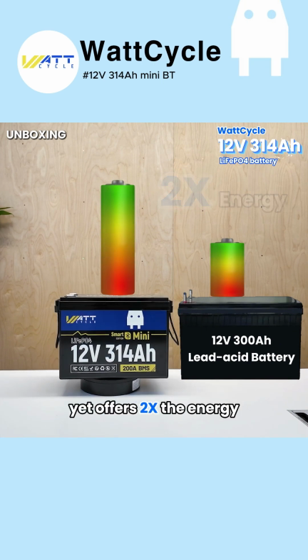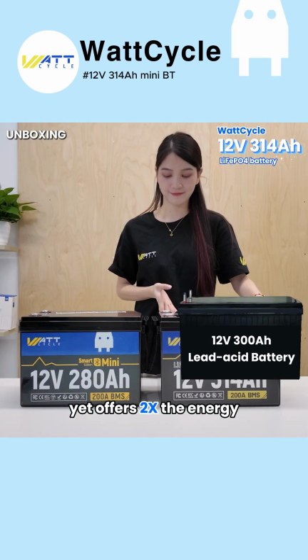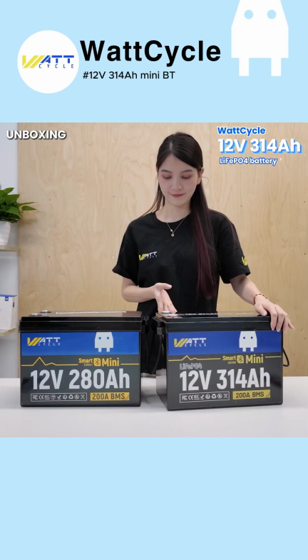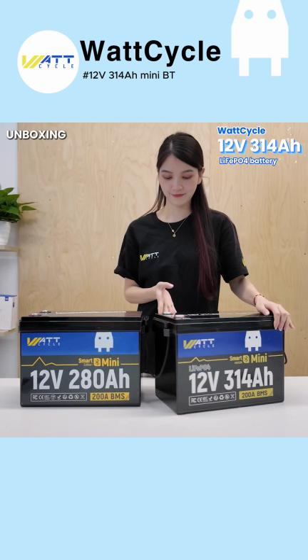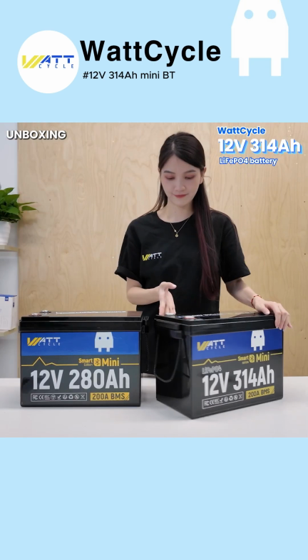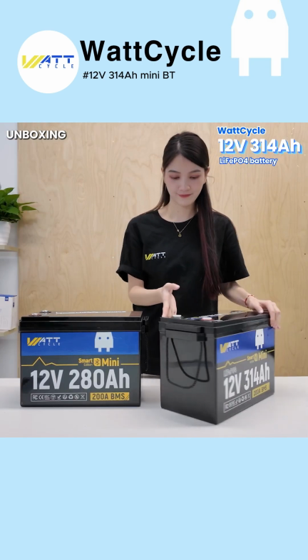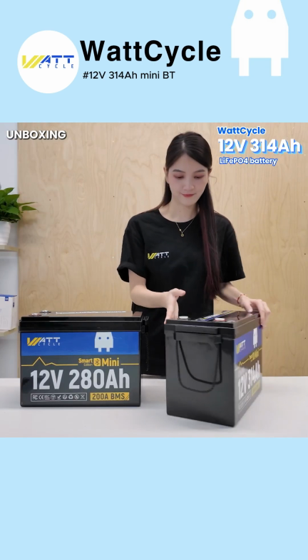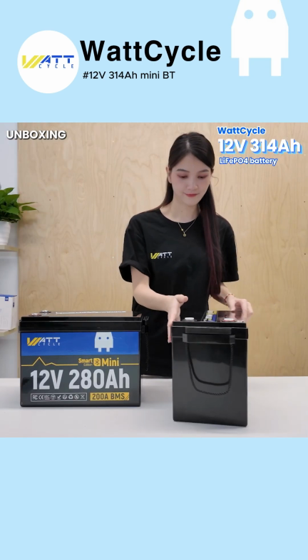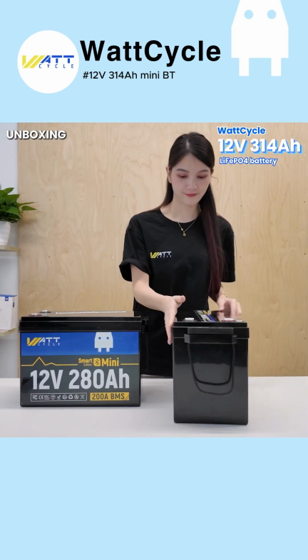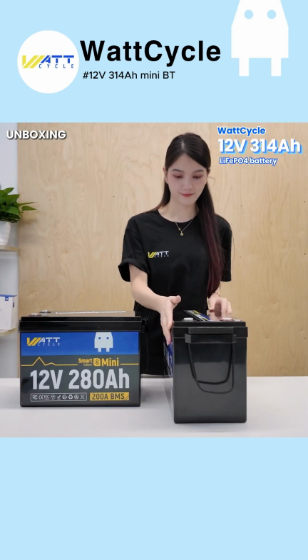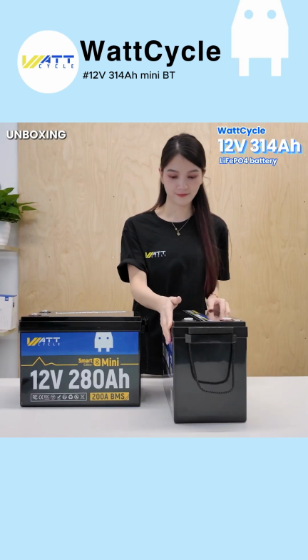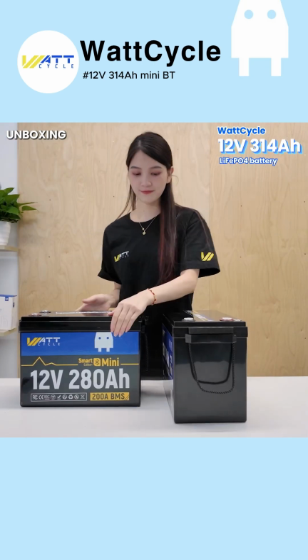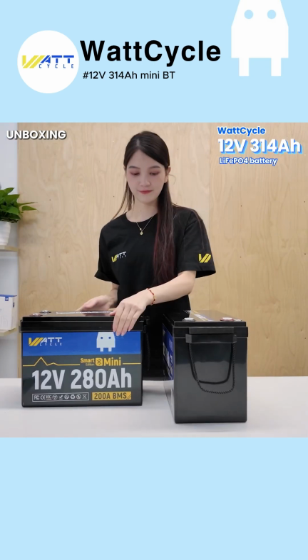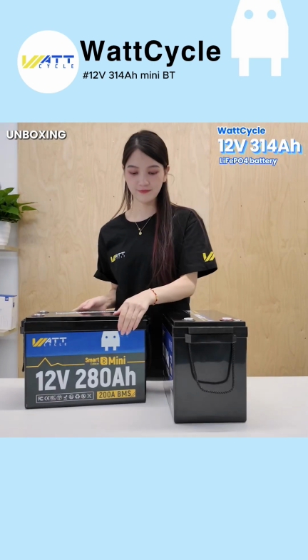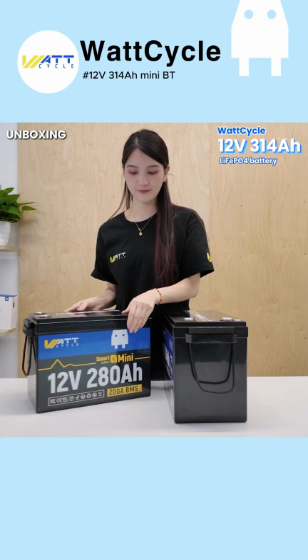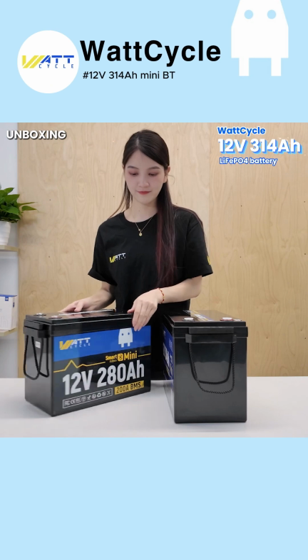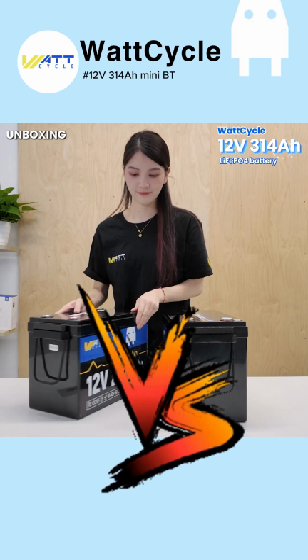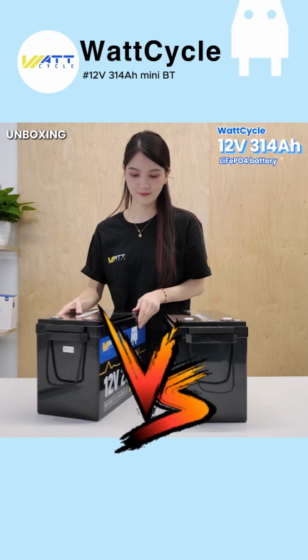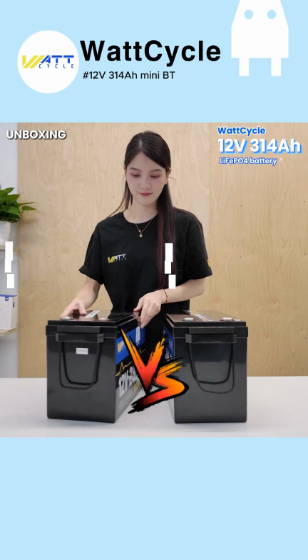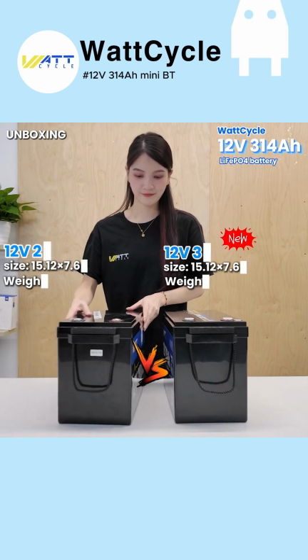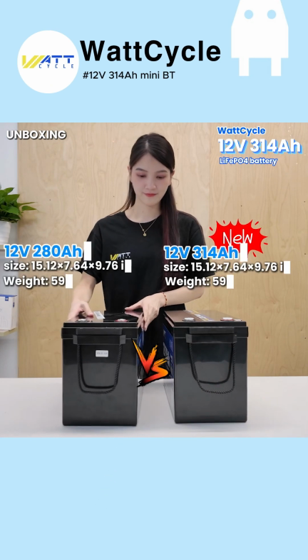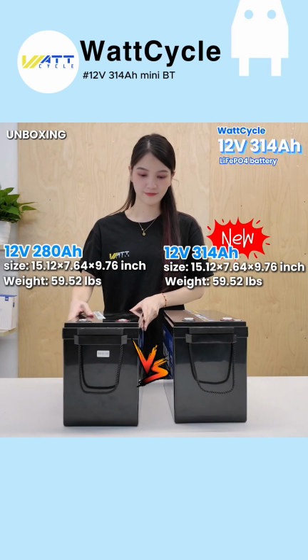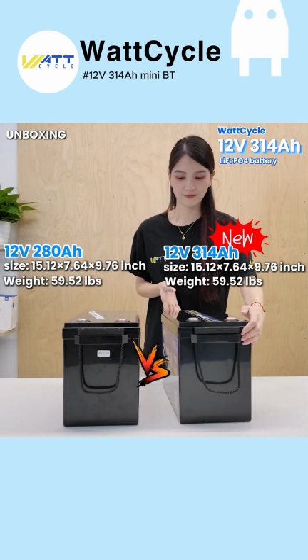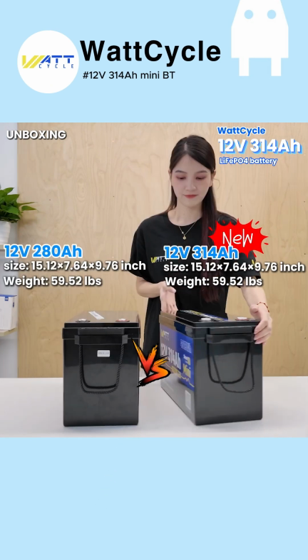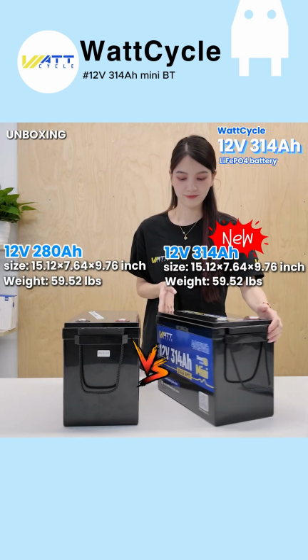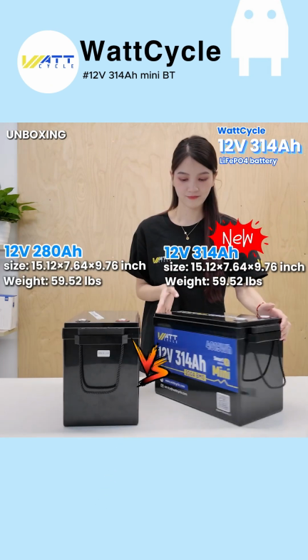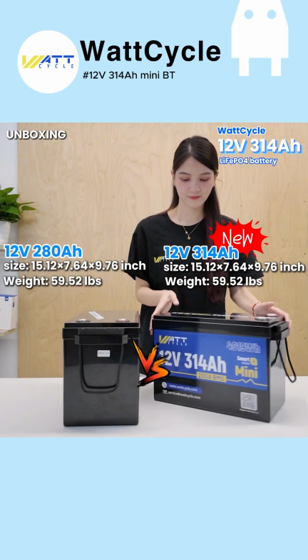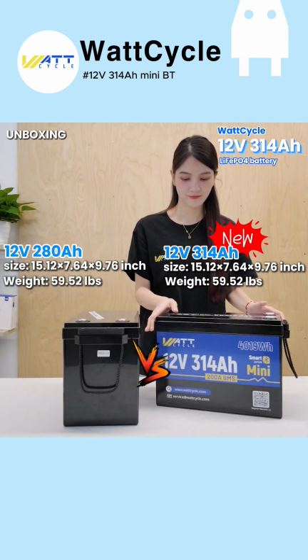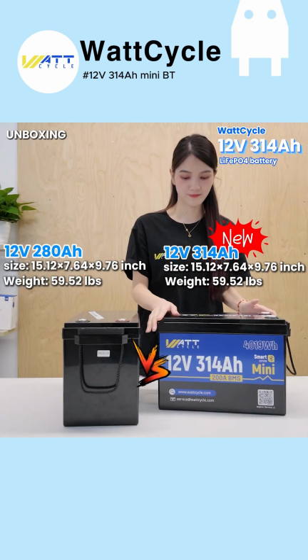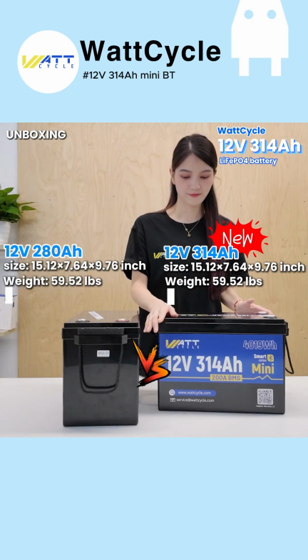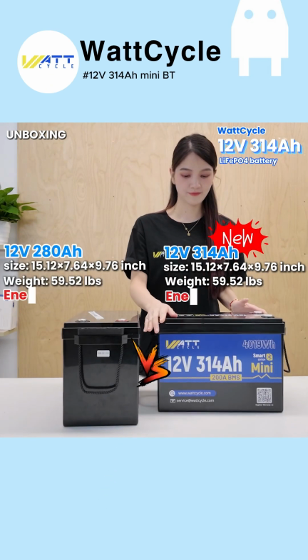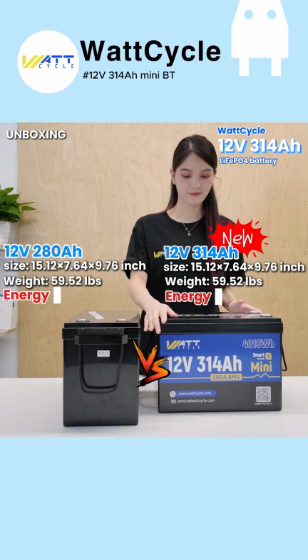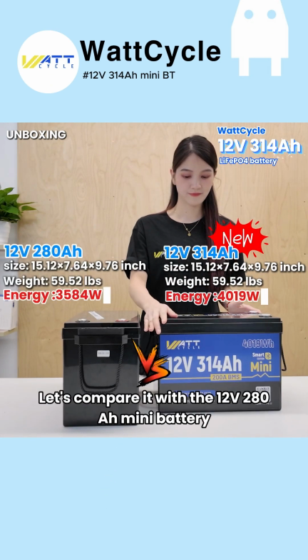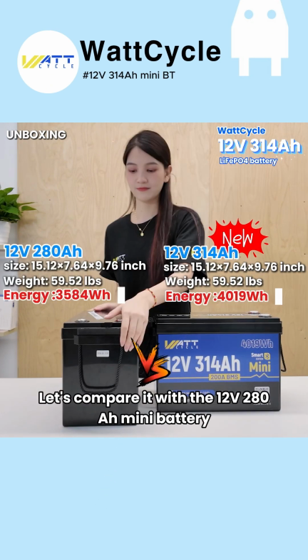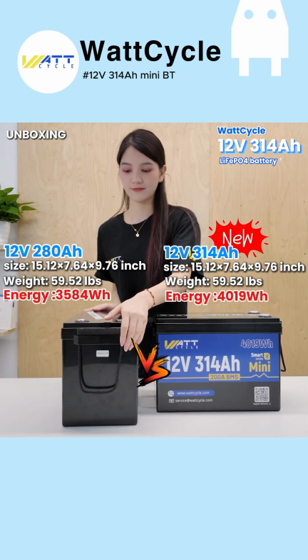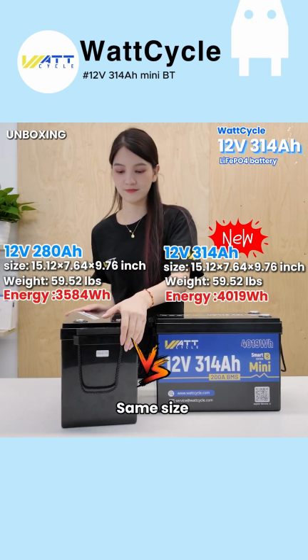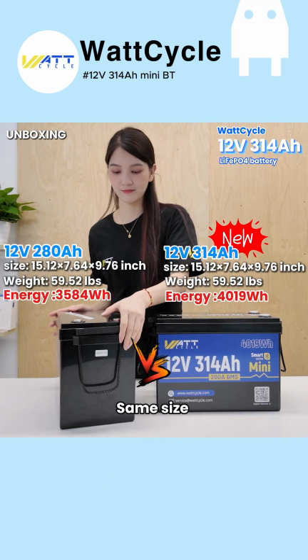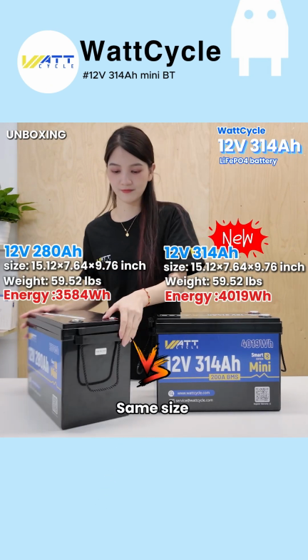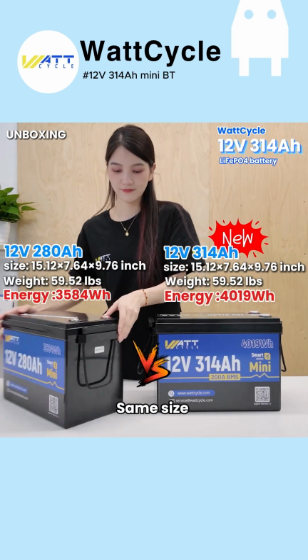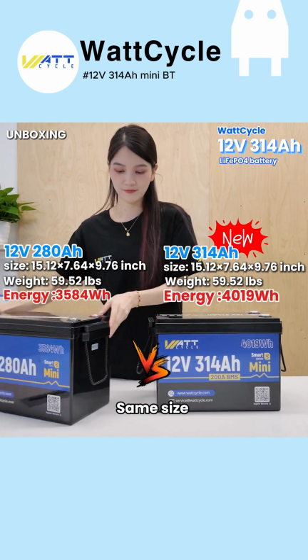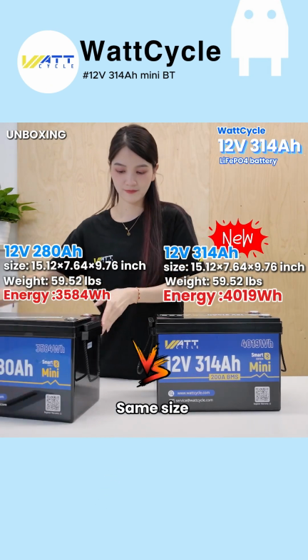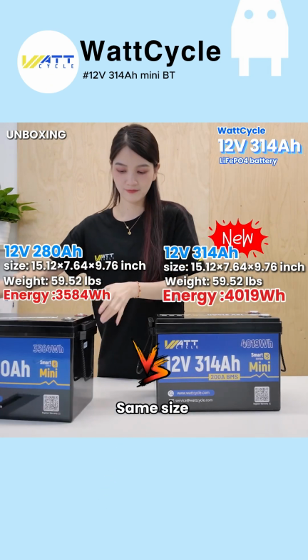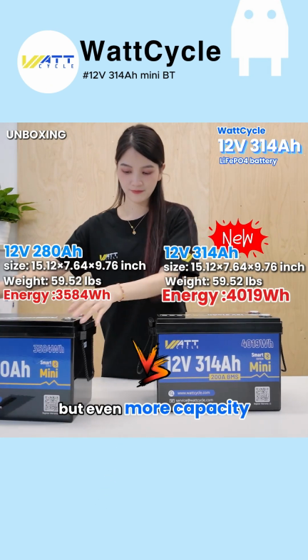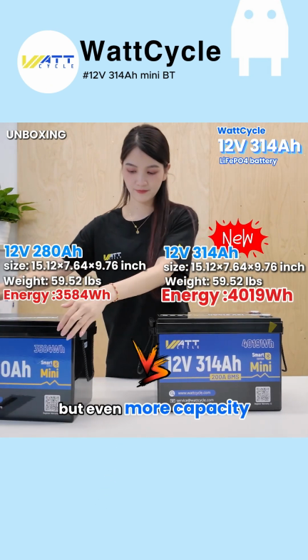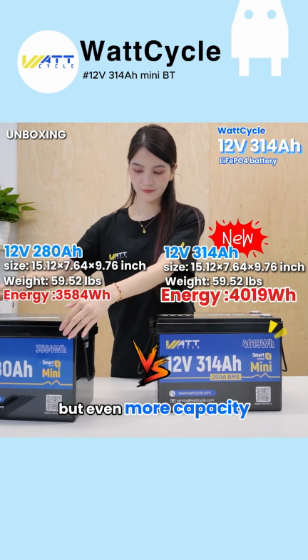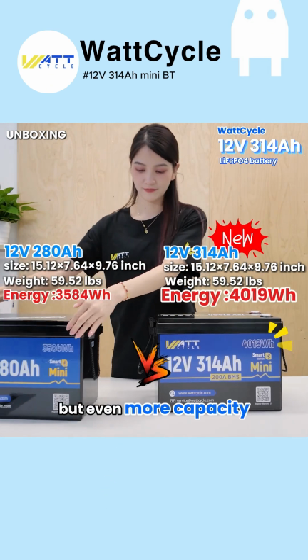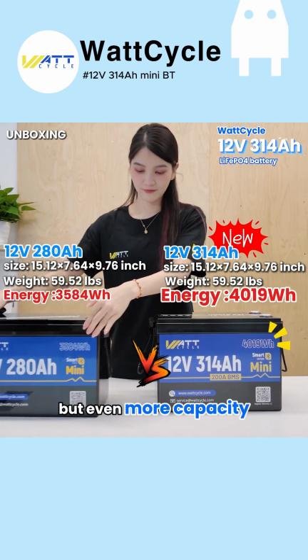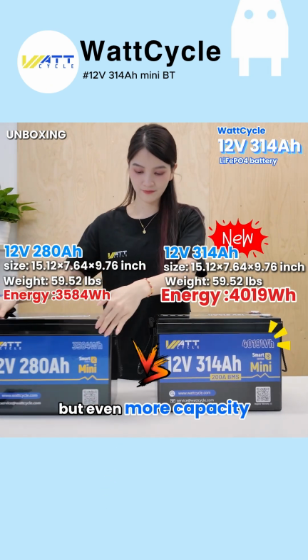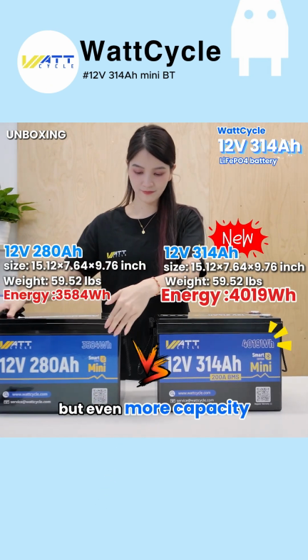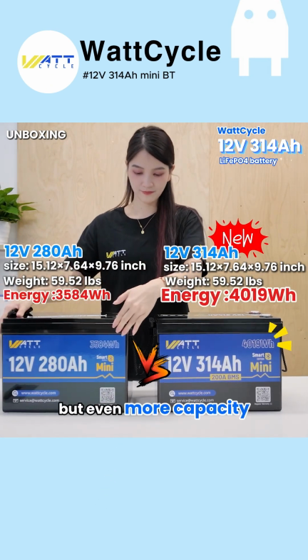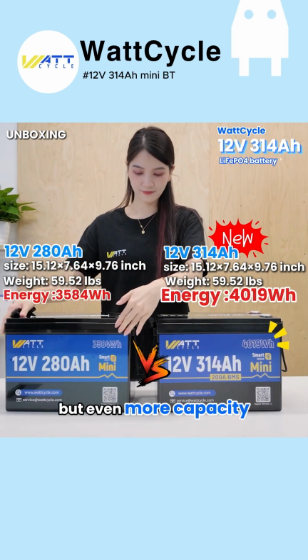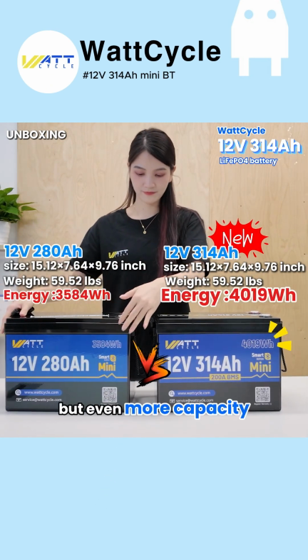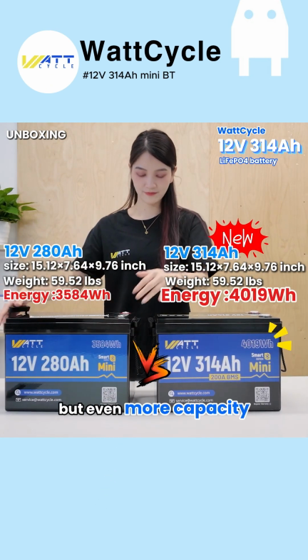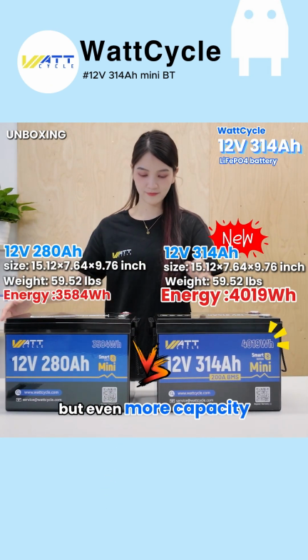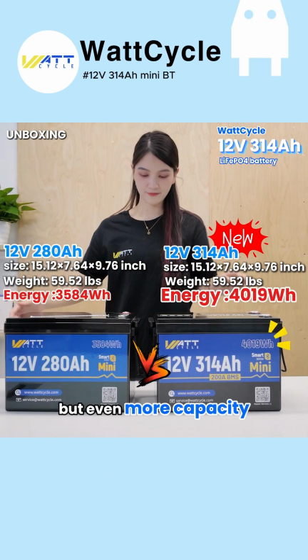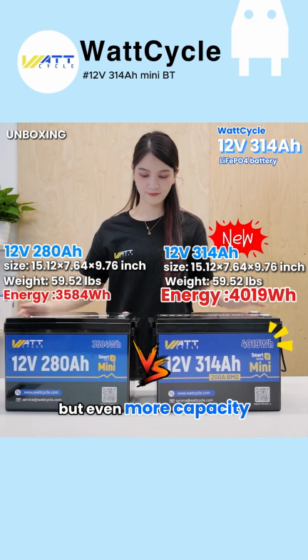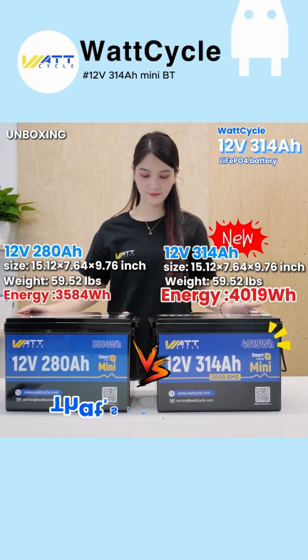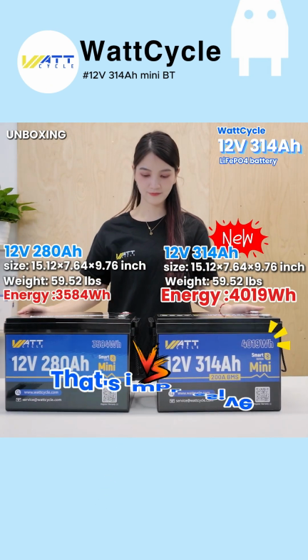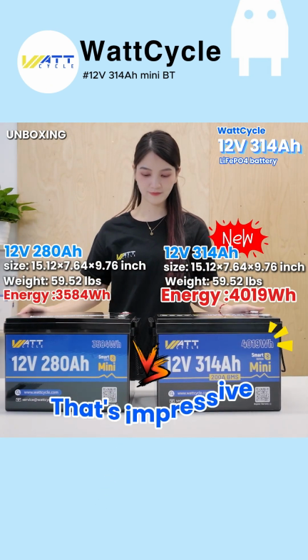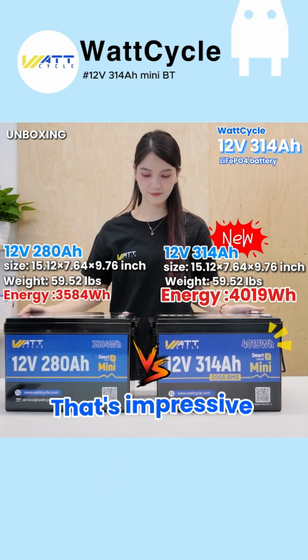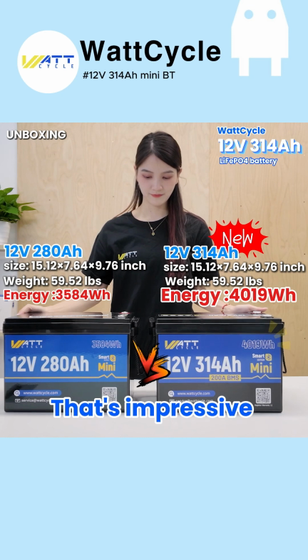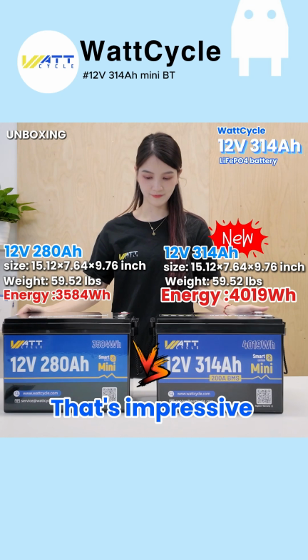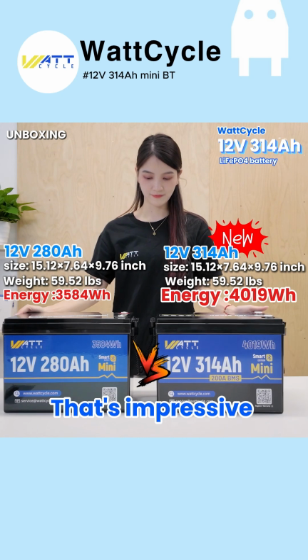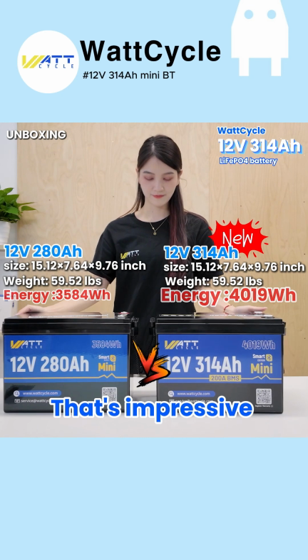Let's compare it with the 12V 280 Amp-hour mini battery — same size, but even more capacity. That's impressive.